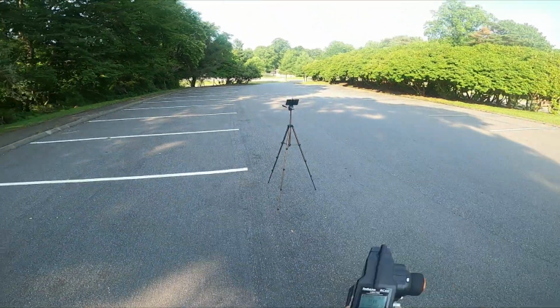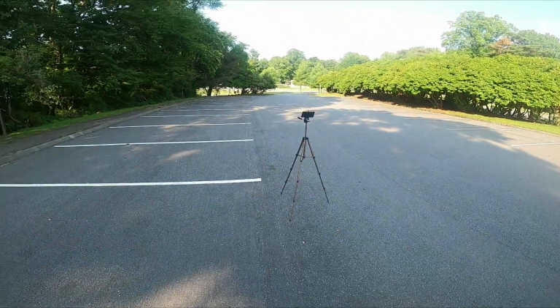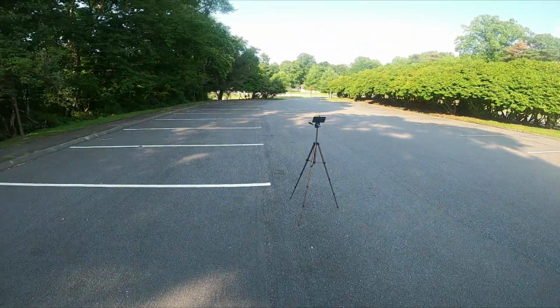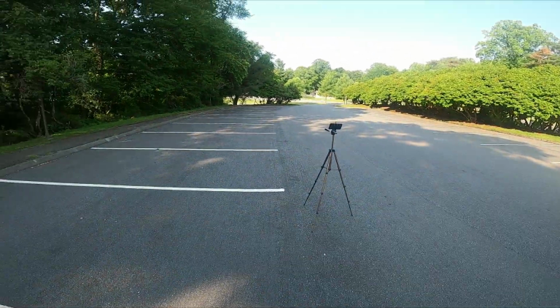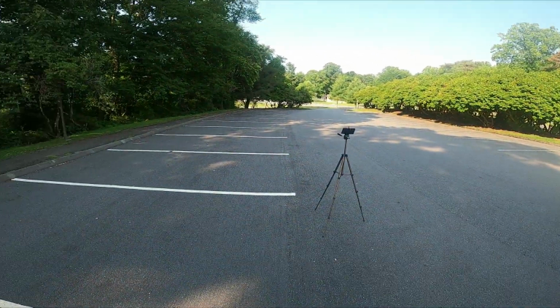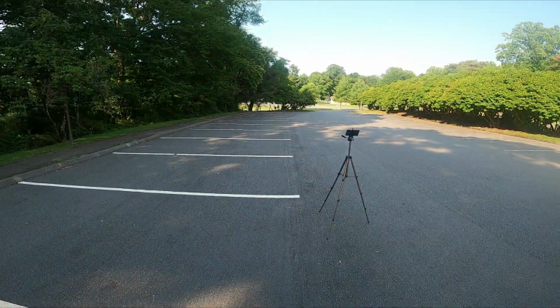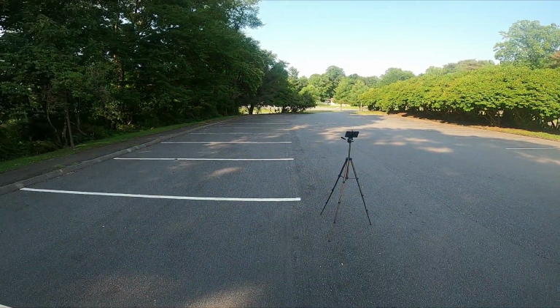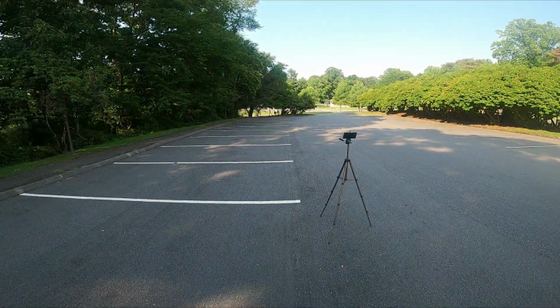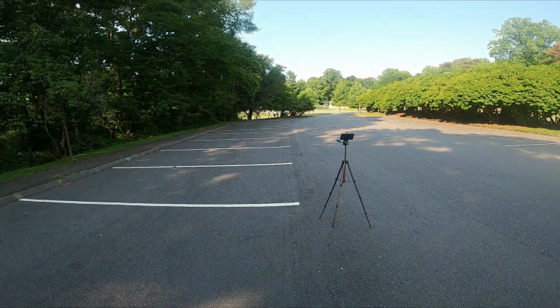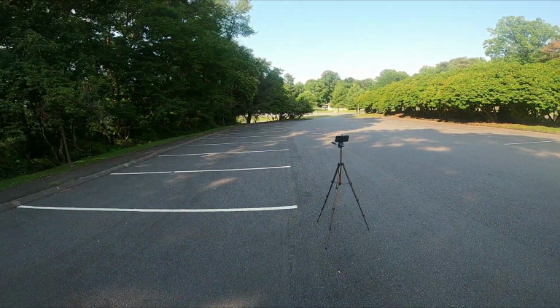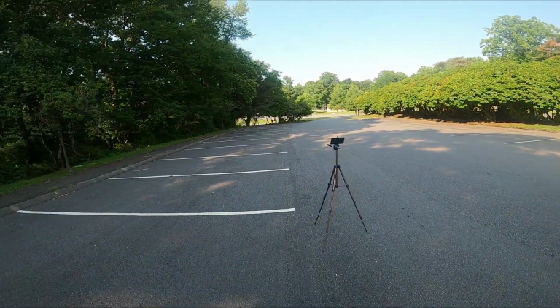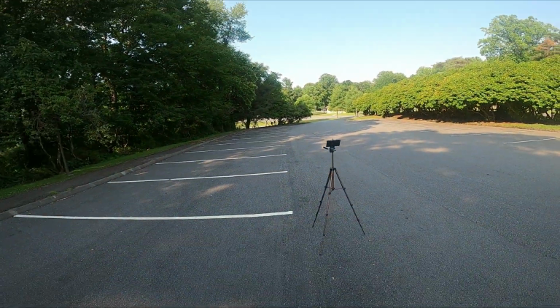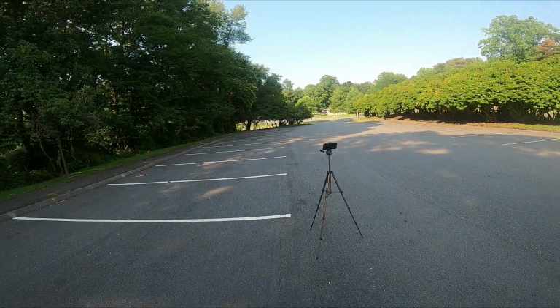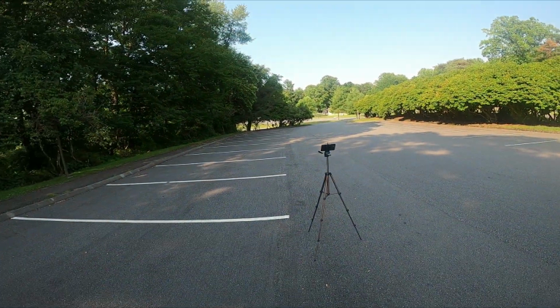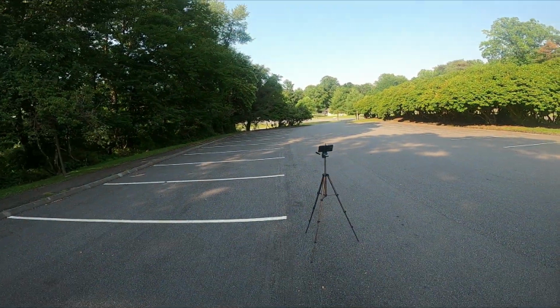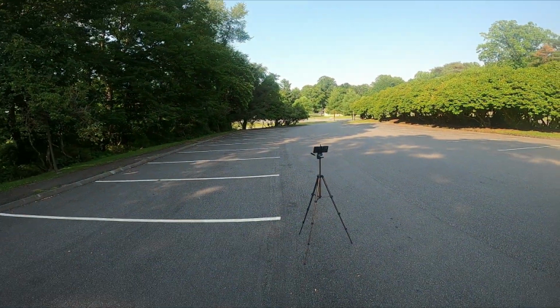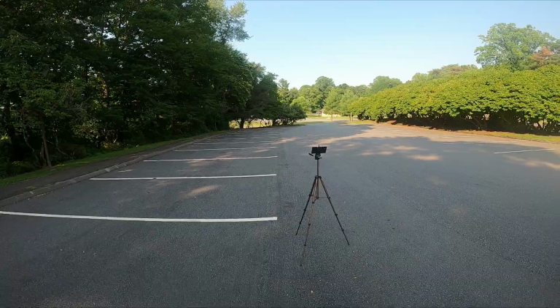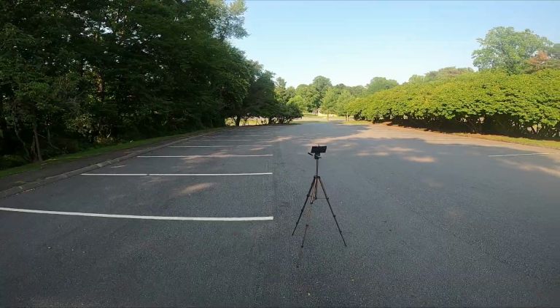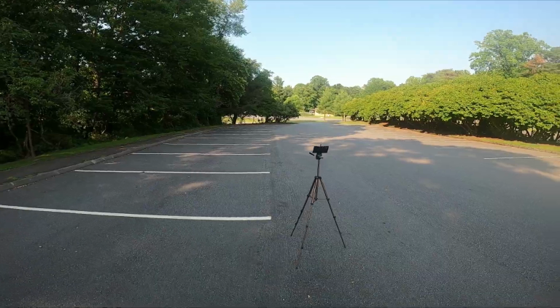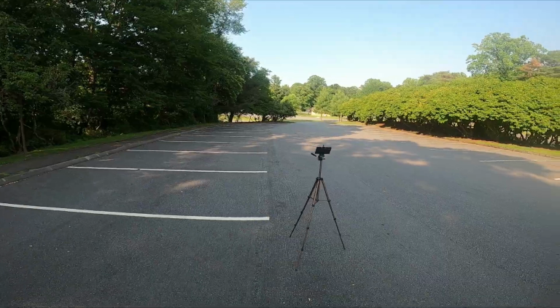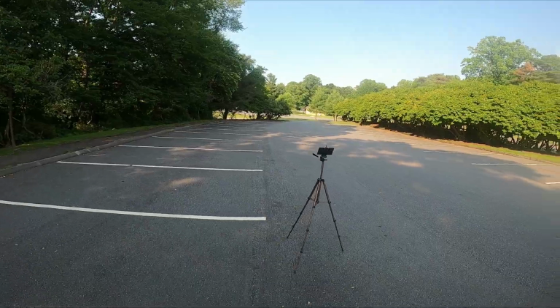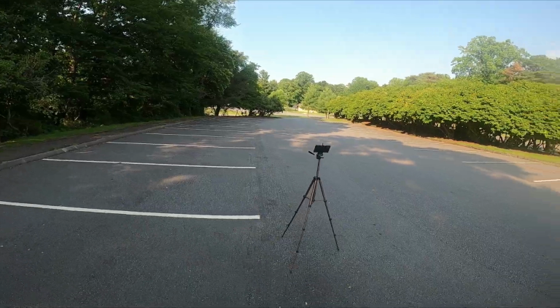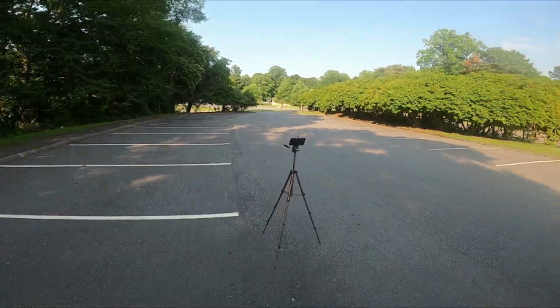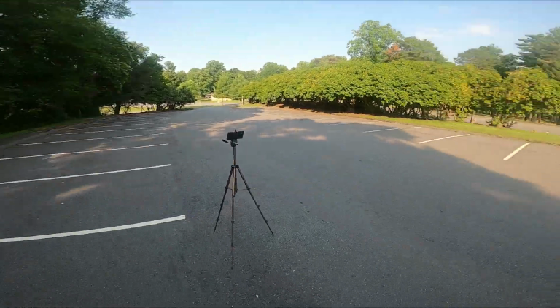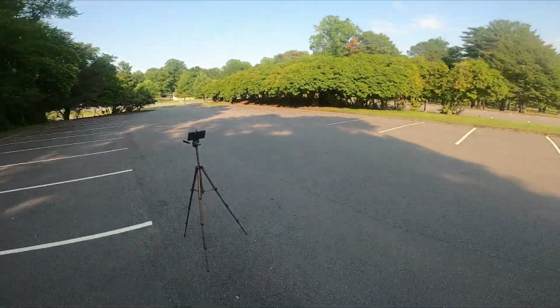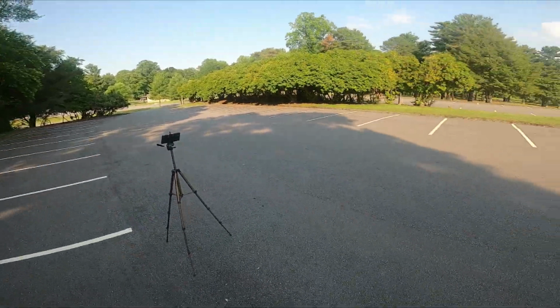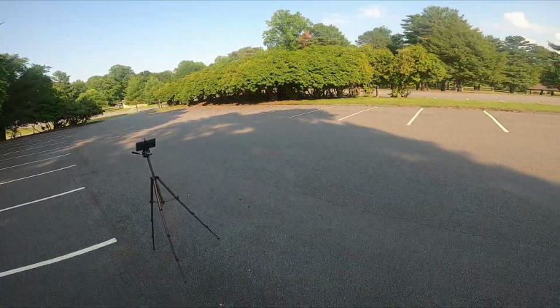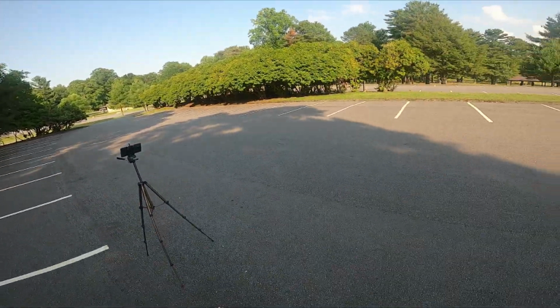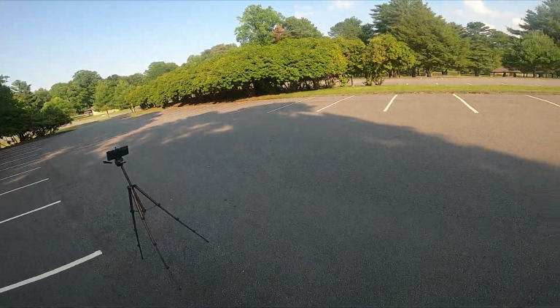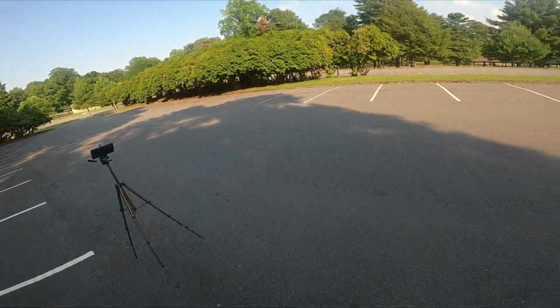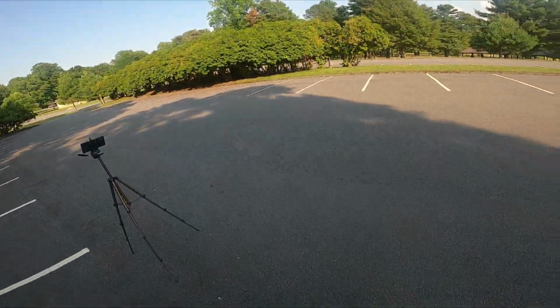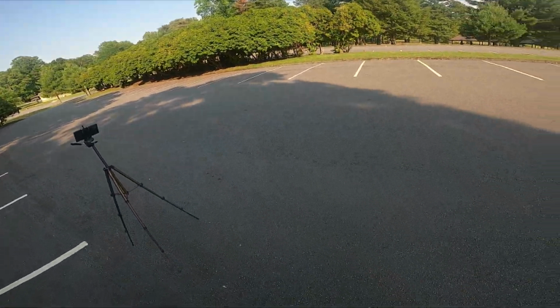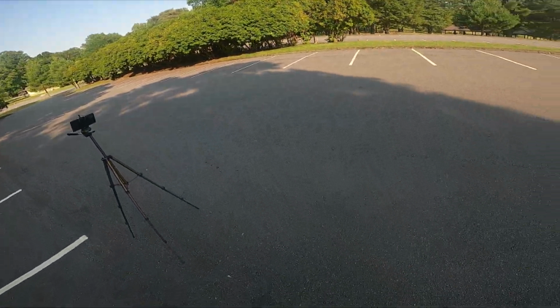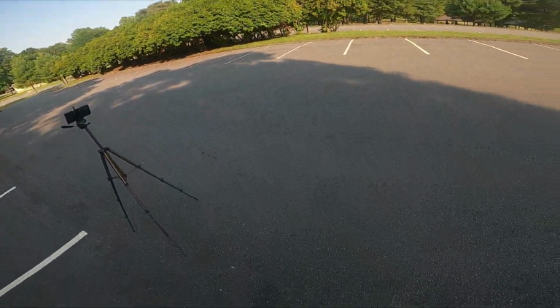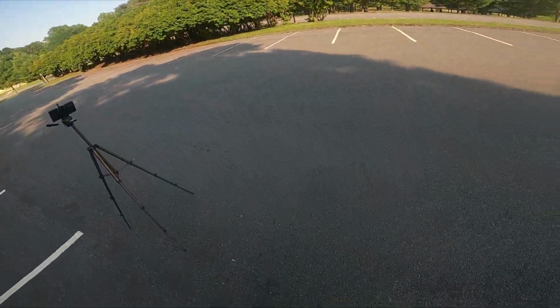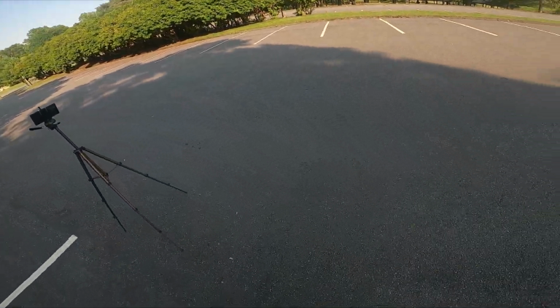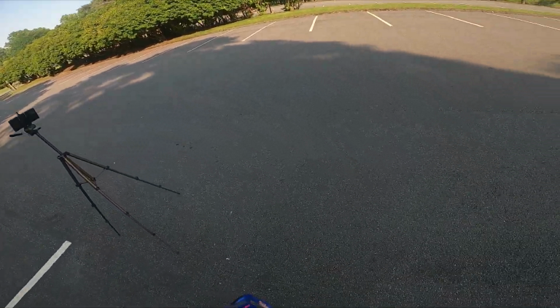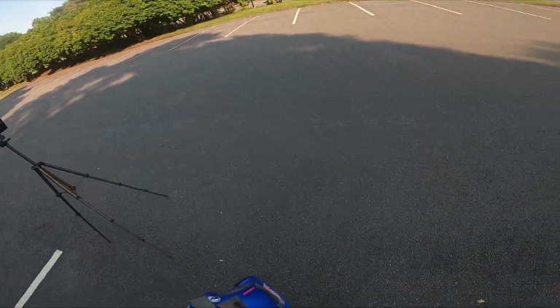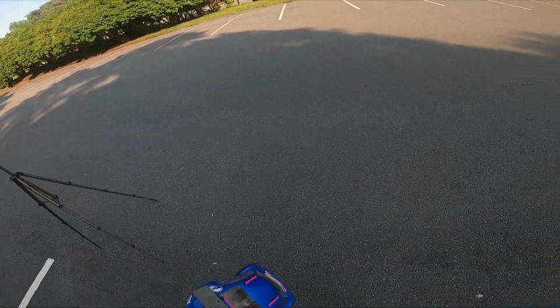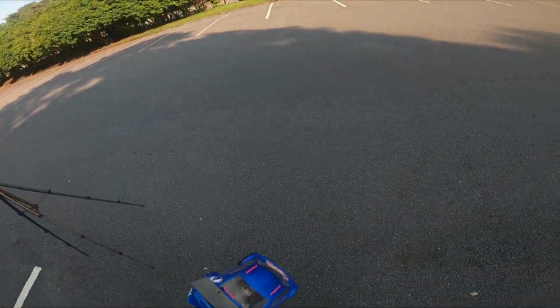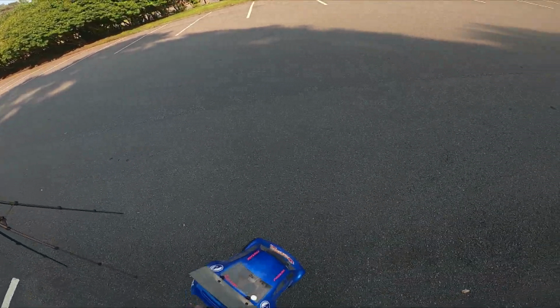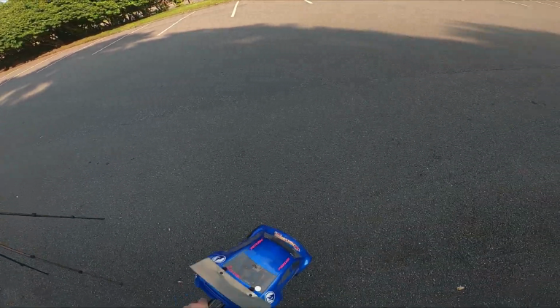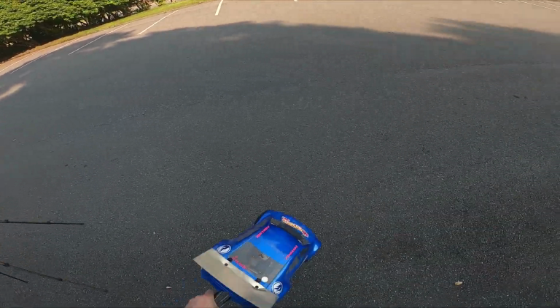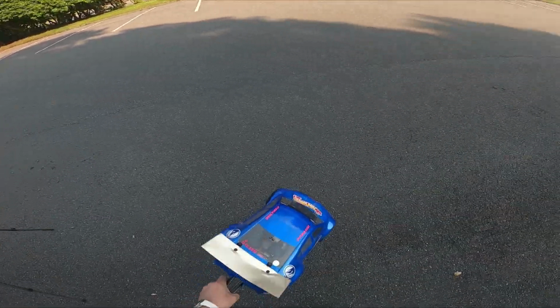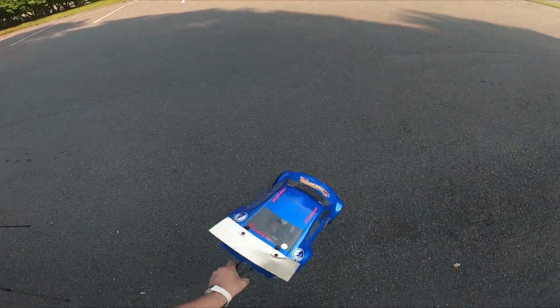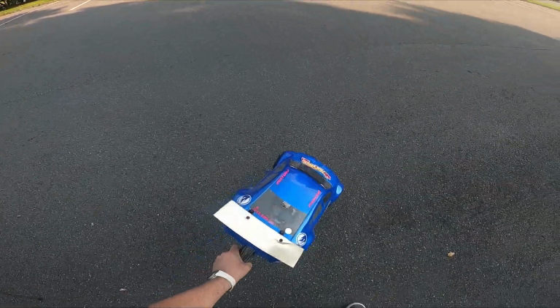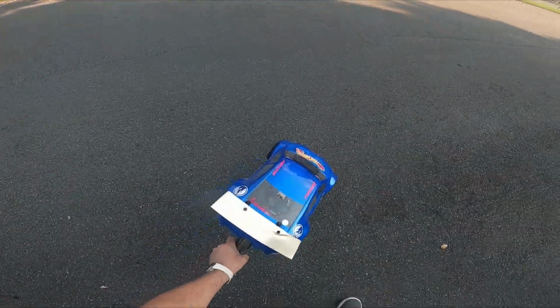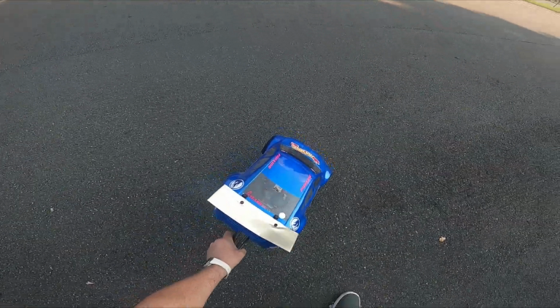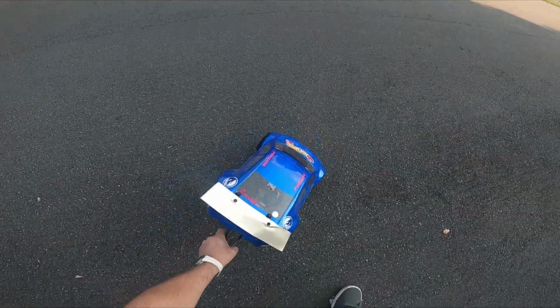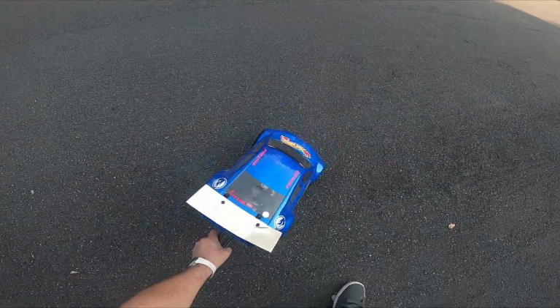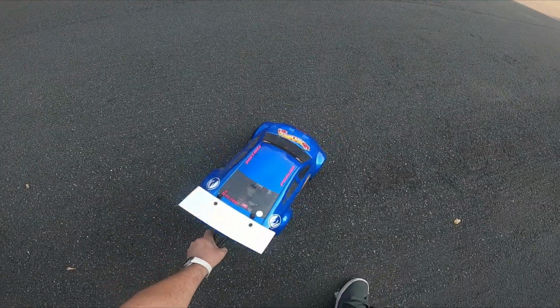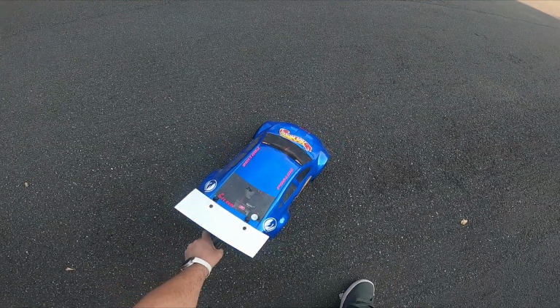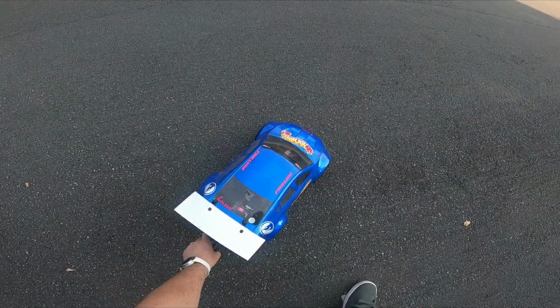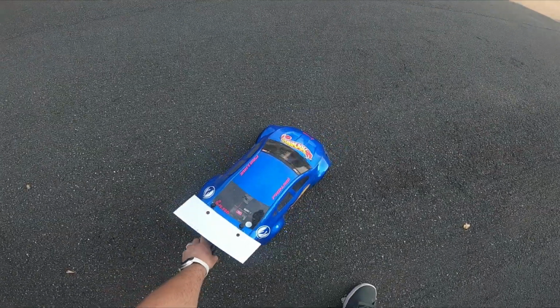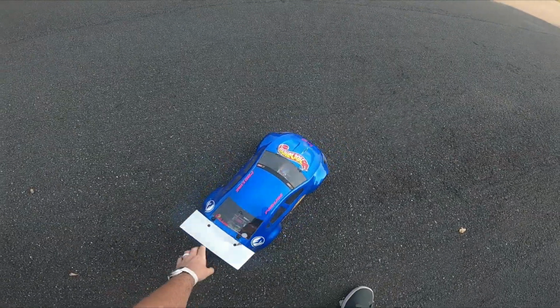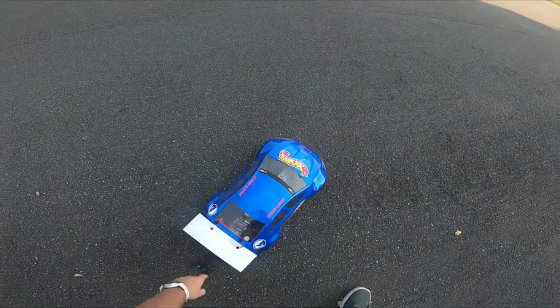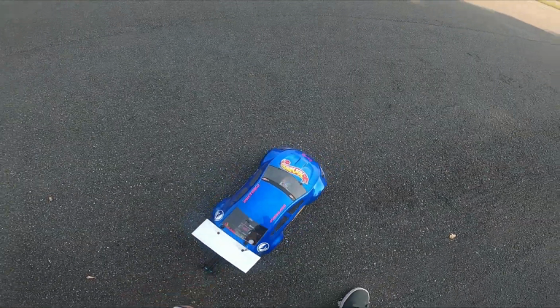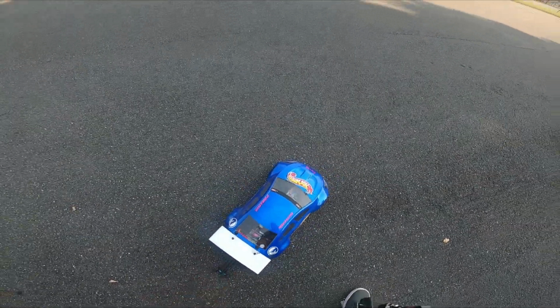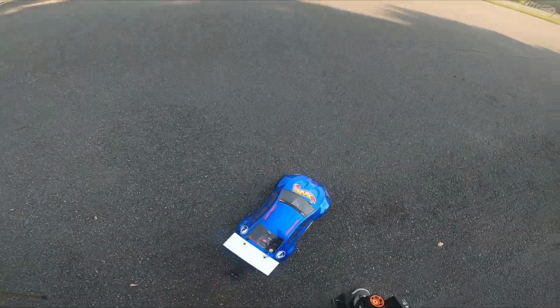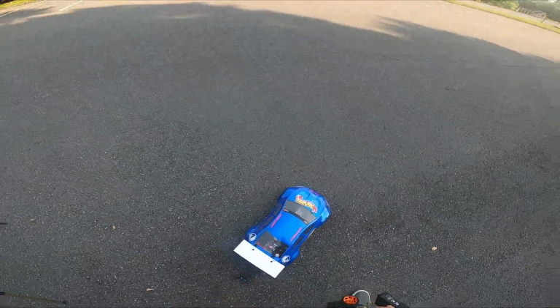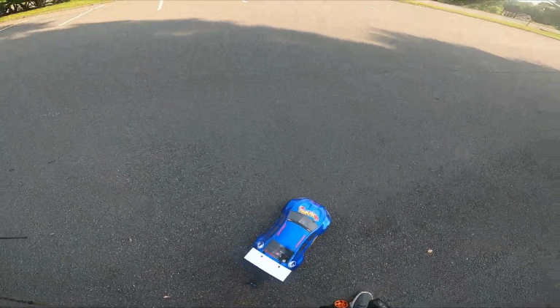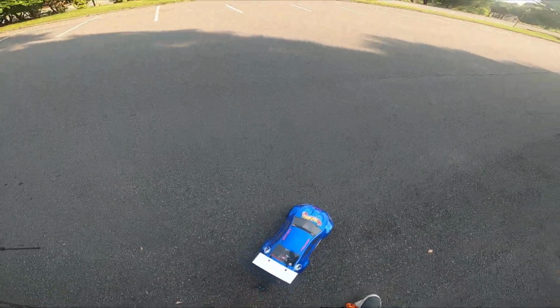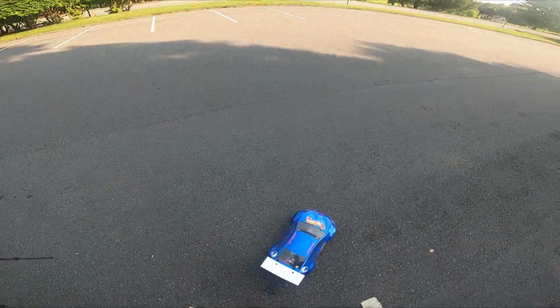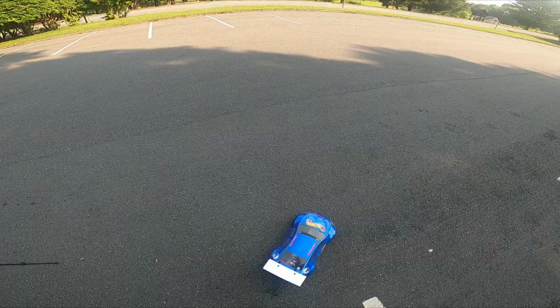Hey everybody, welcome back to the 1RC YouTube channel. Today we're going to have a quick rip with Project What the Front Wheel Drive.